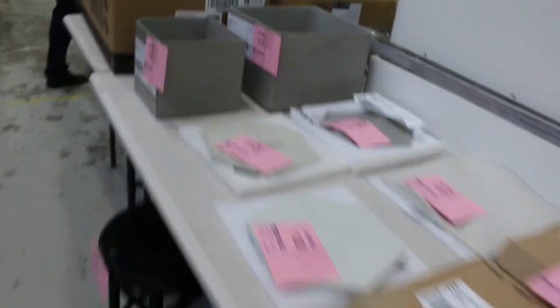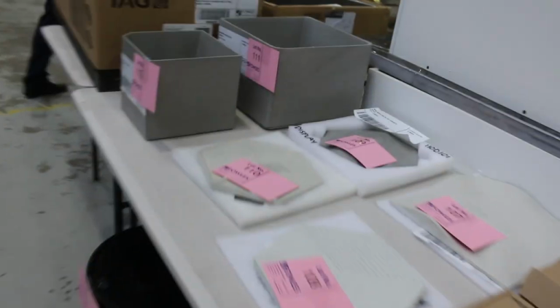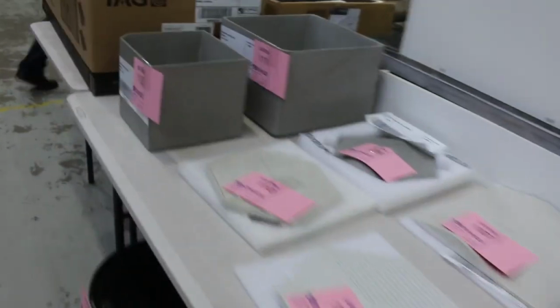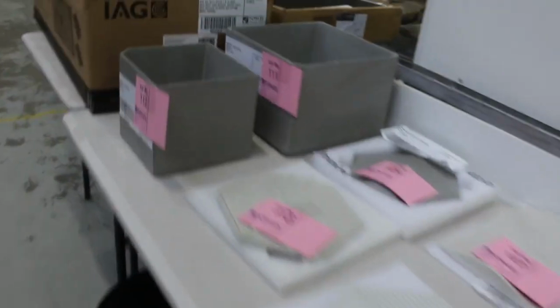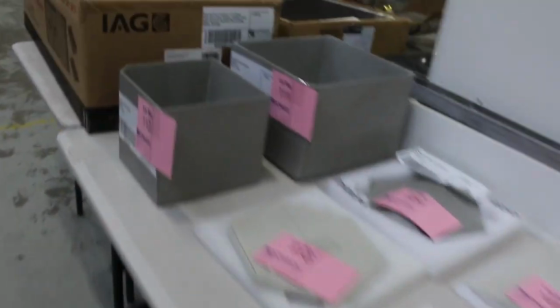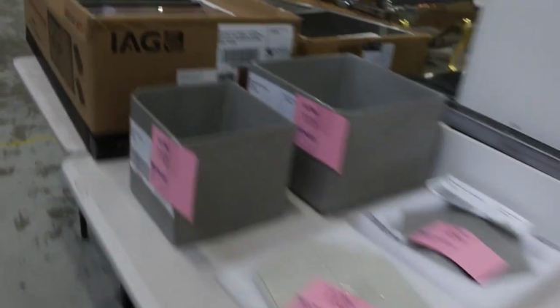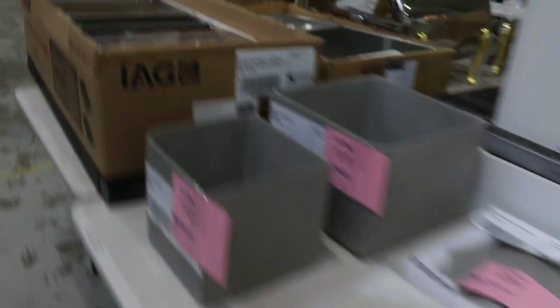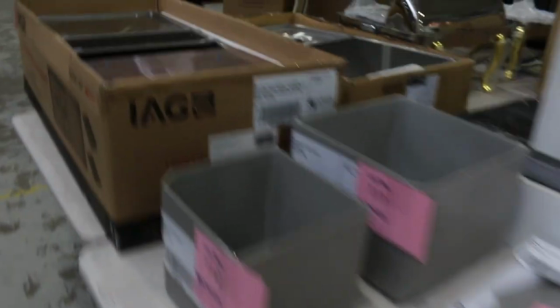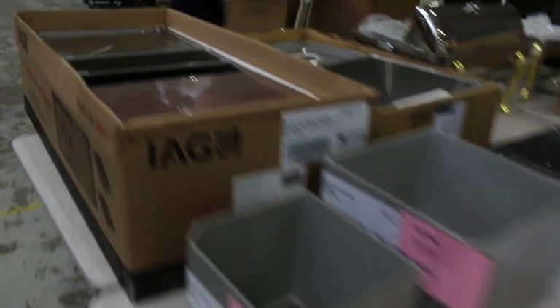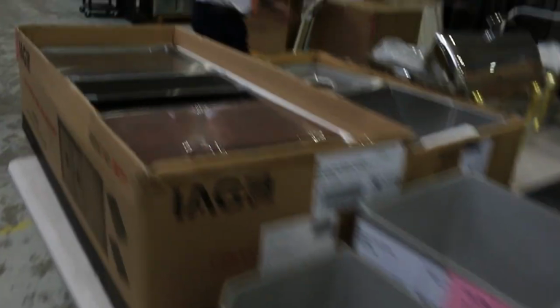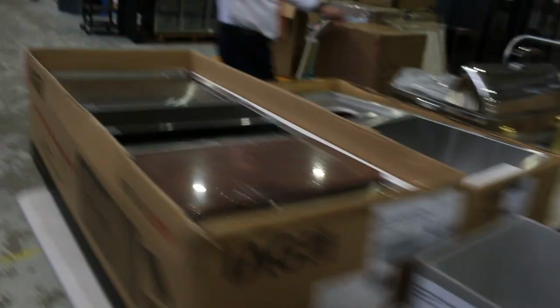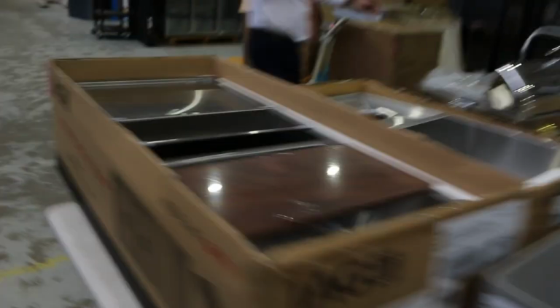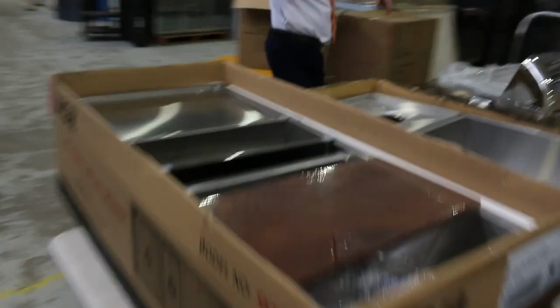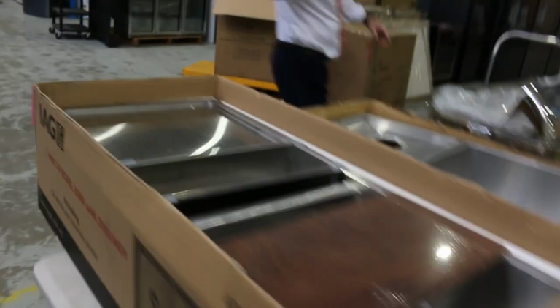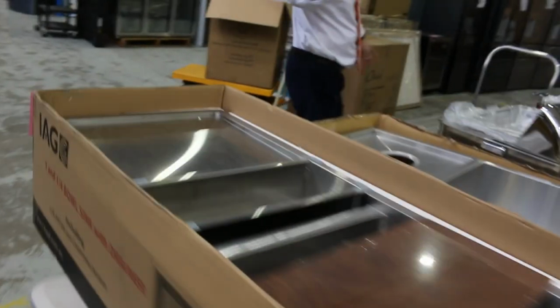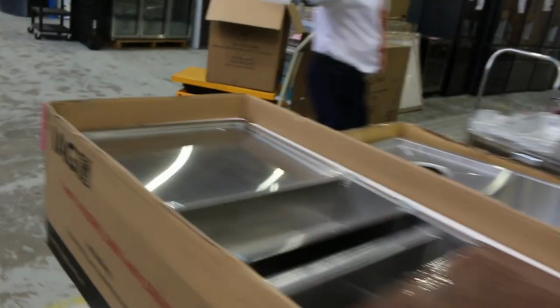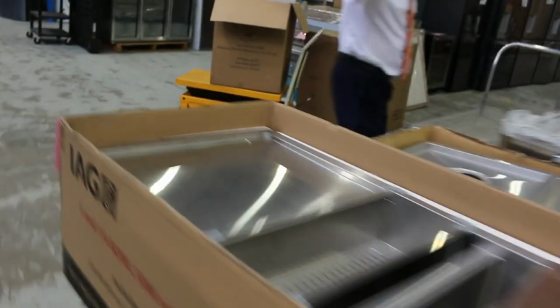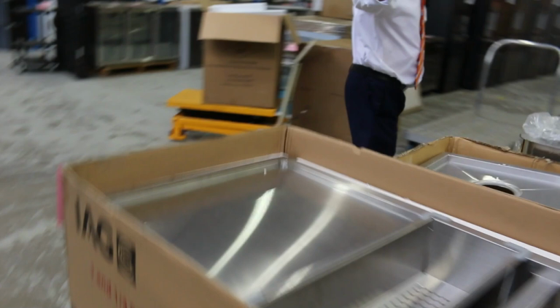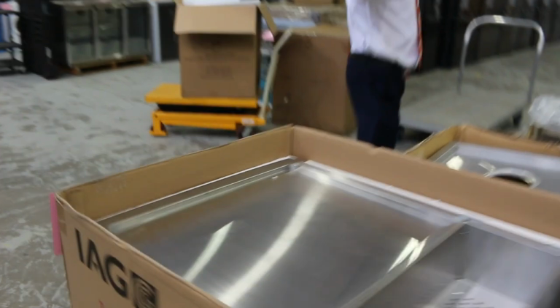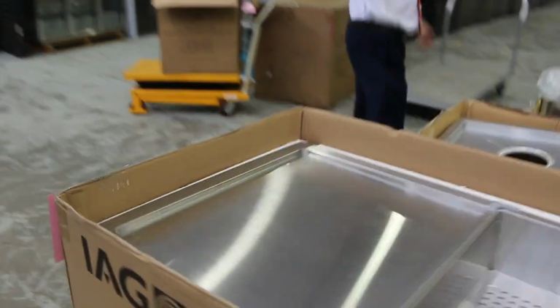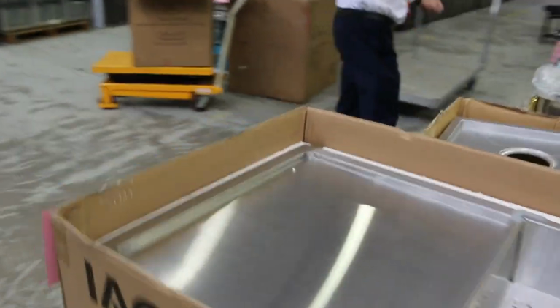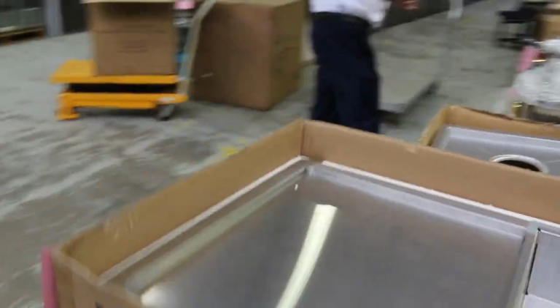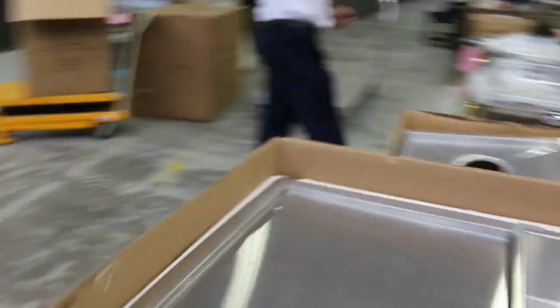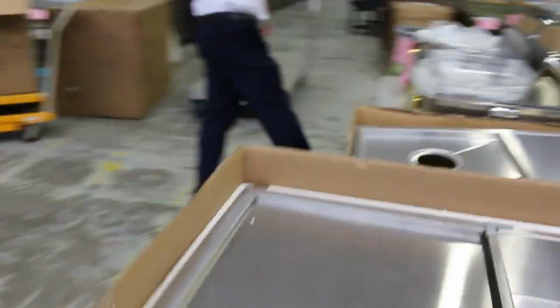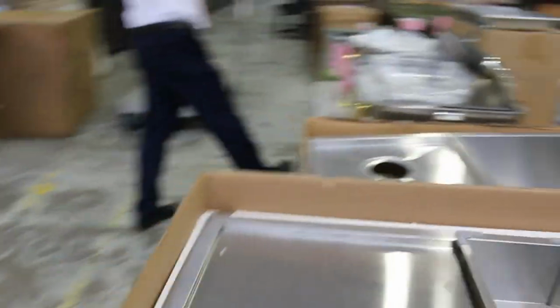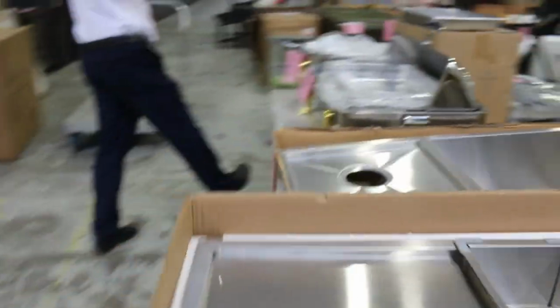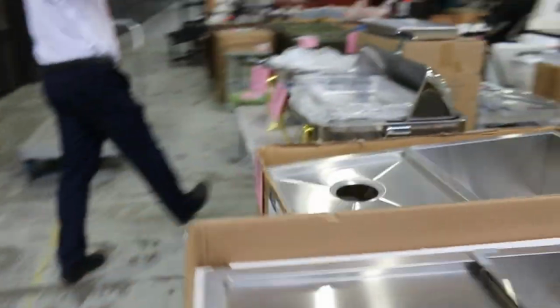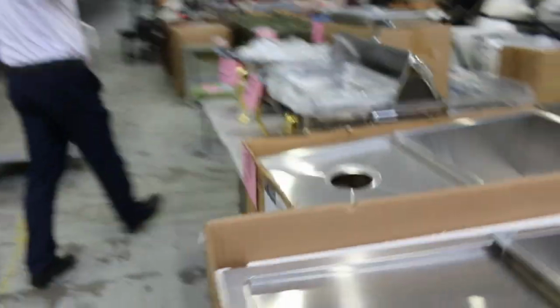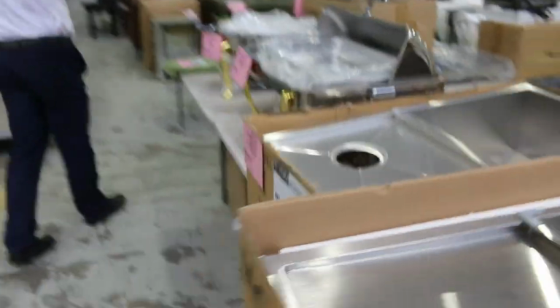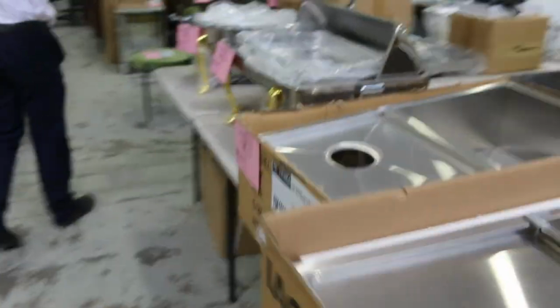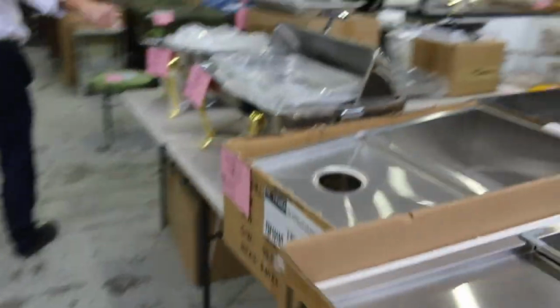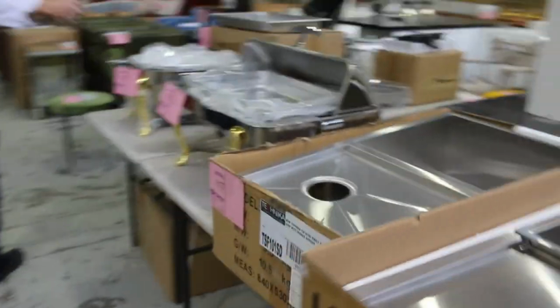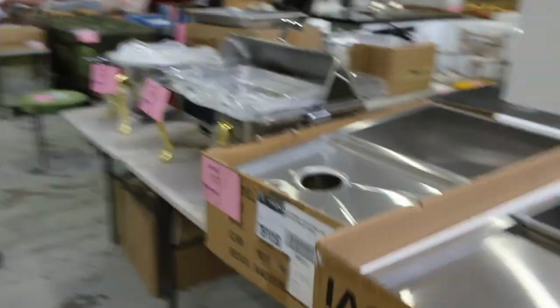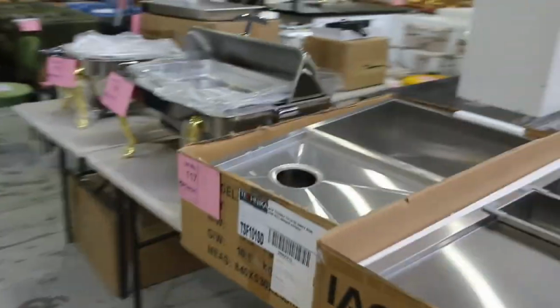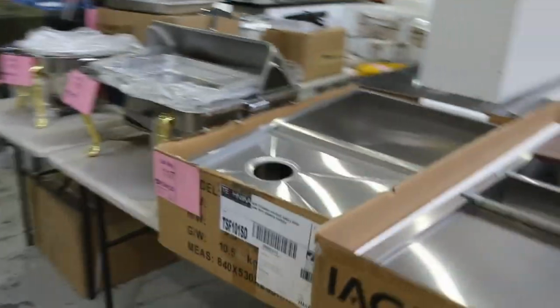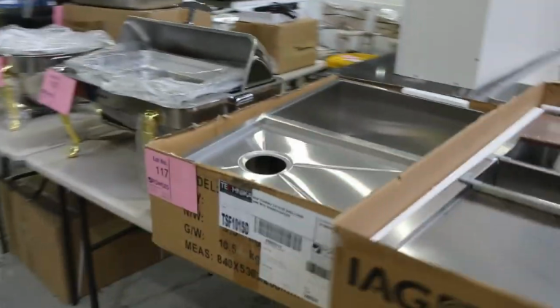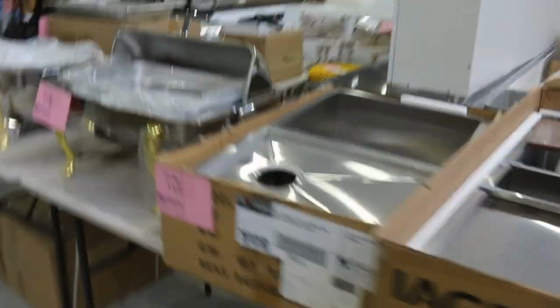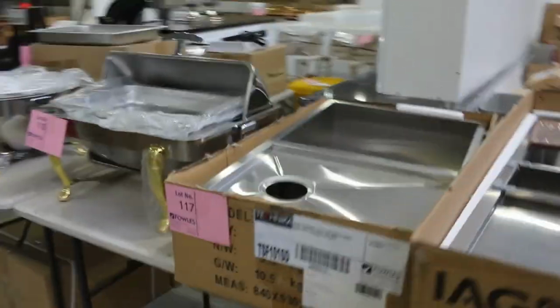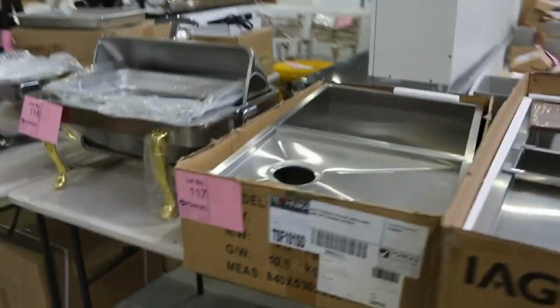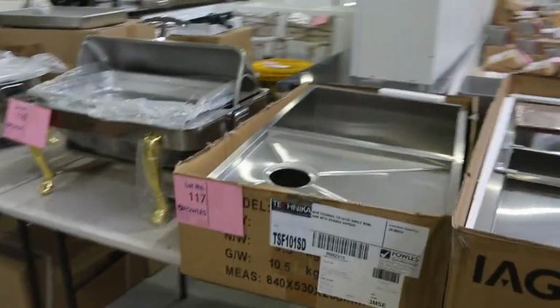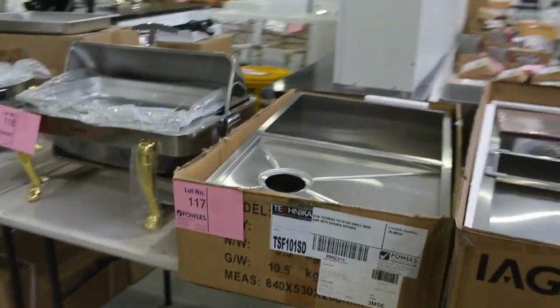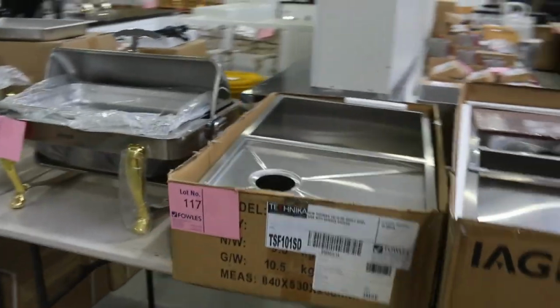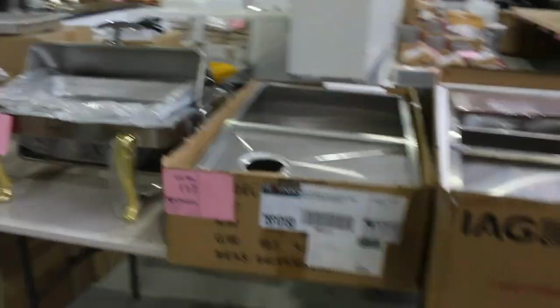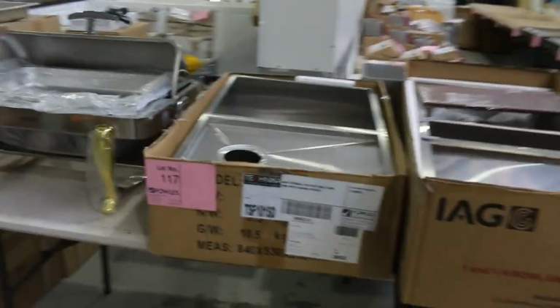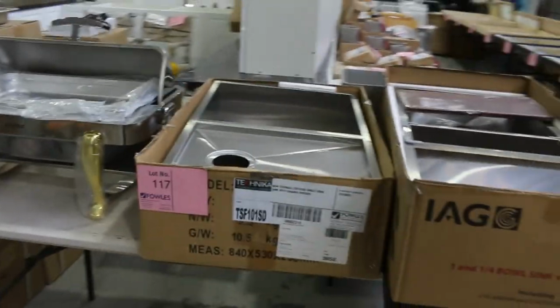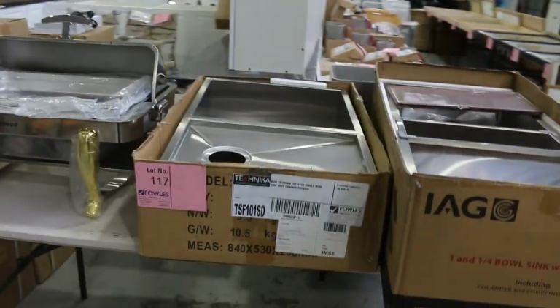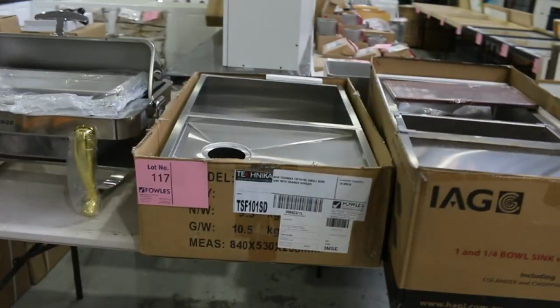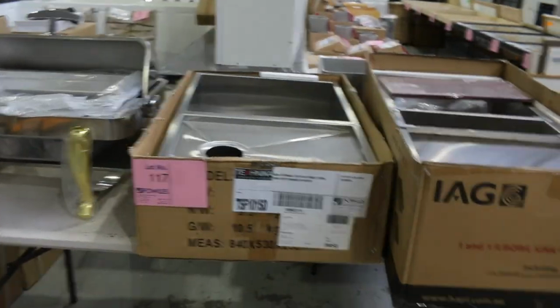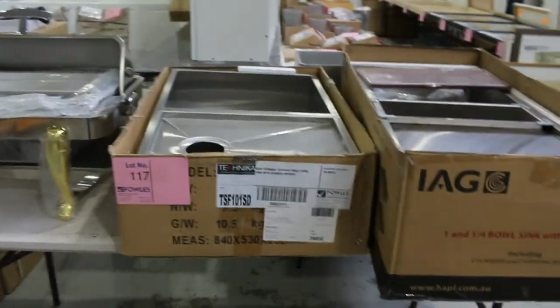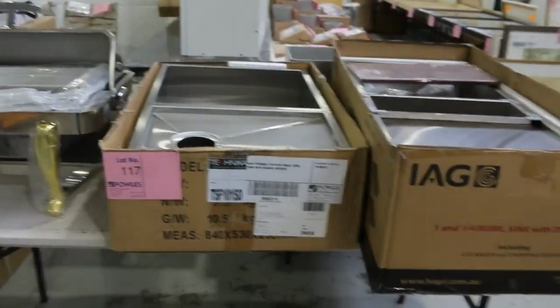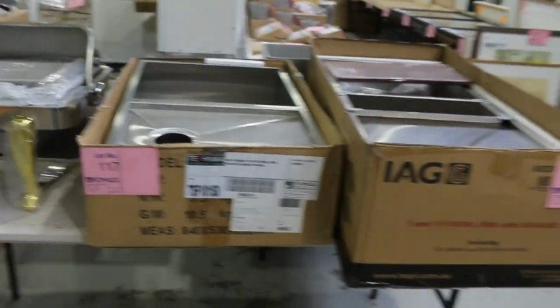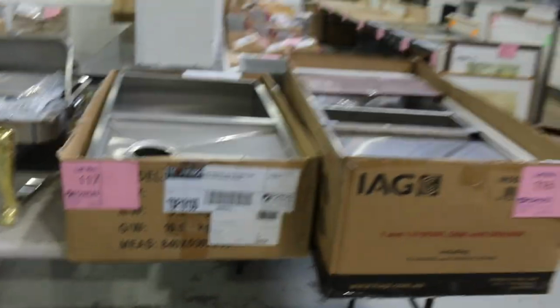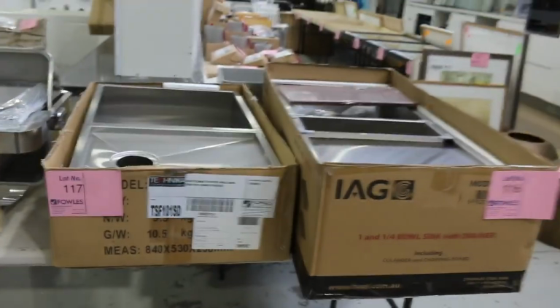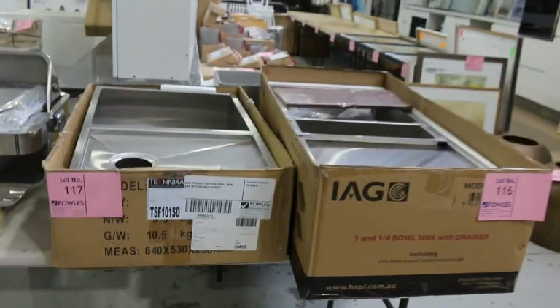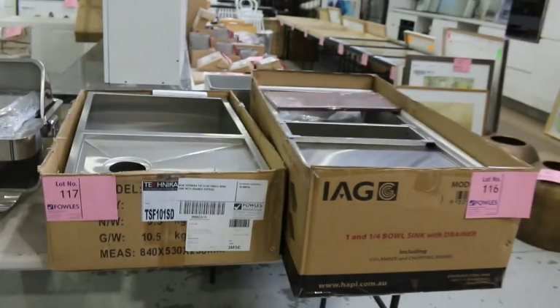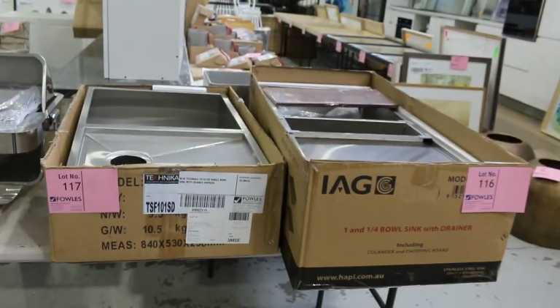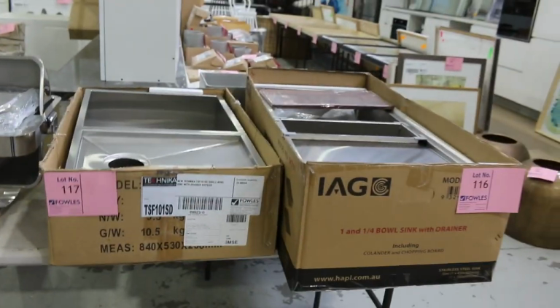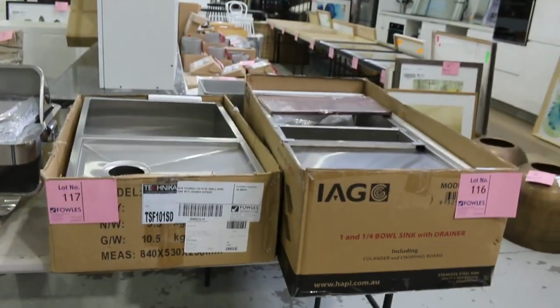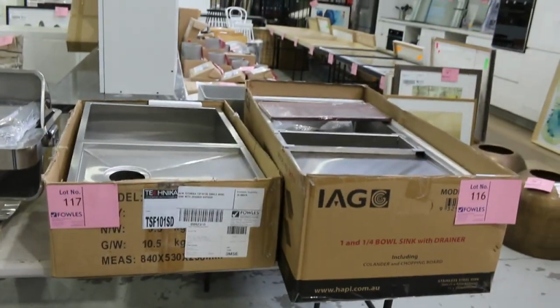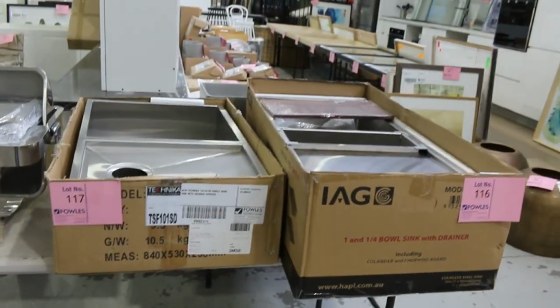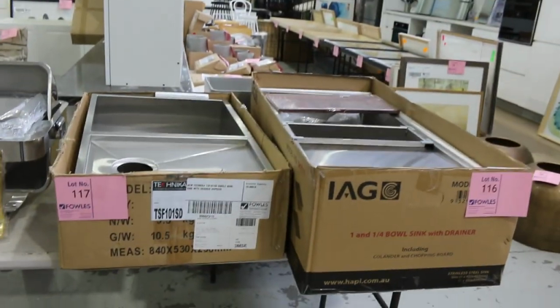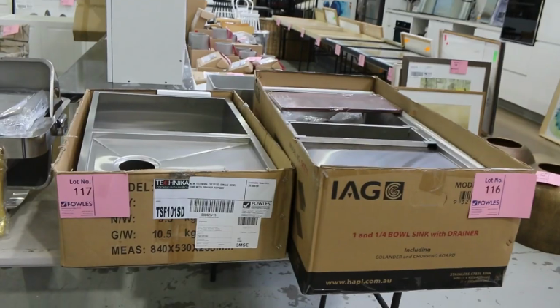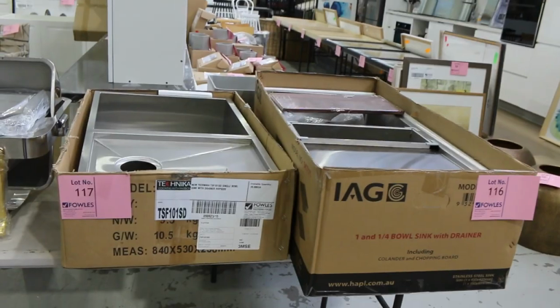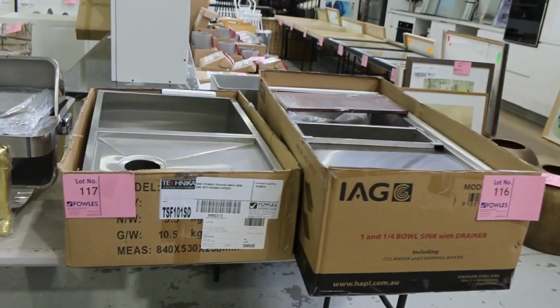Around here, there's a couple of sinks. We've got heaps of sinks in tomorrow — lots of Frankie, lots of Blanco, IAG, to name just a few.